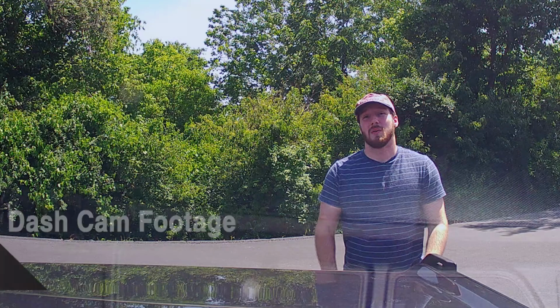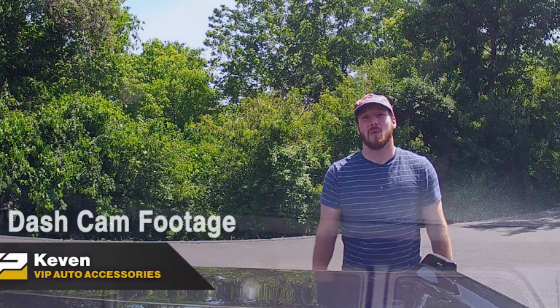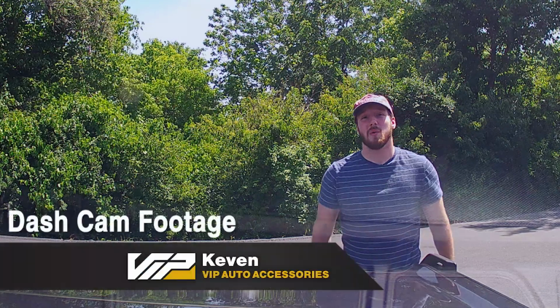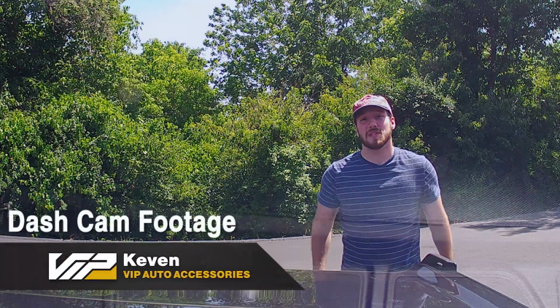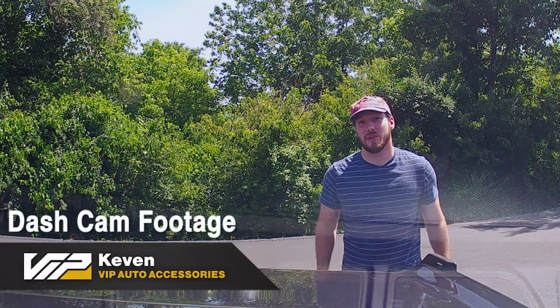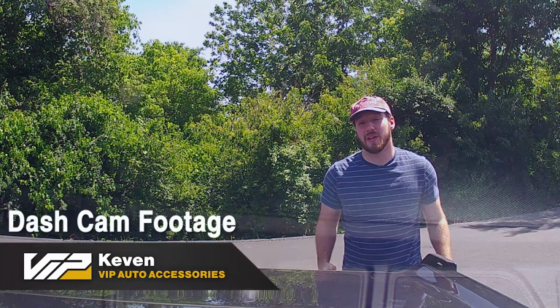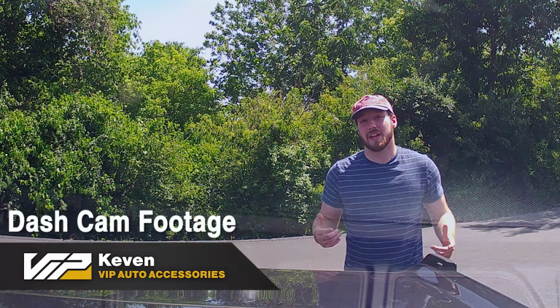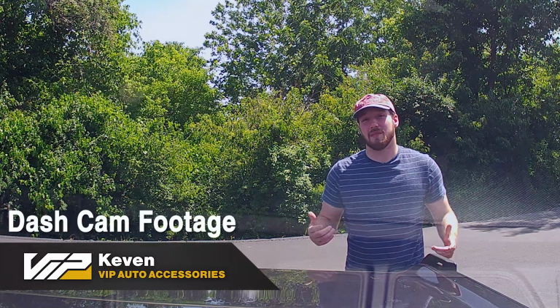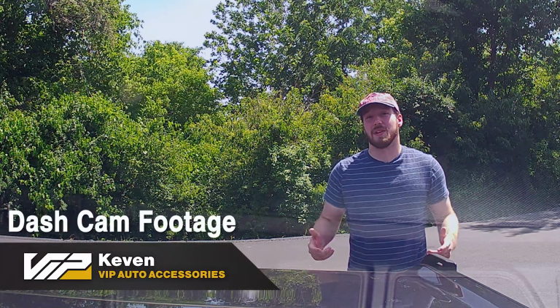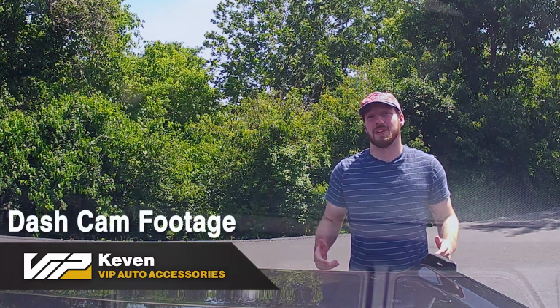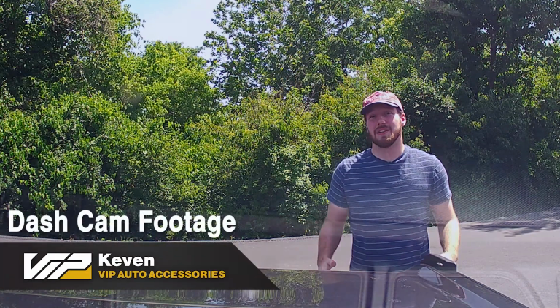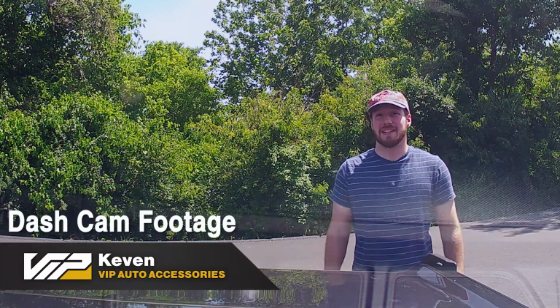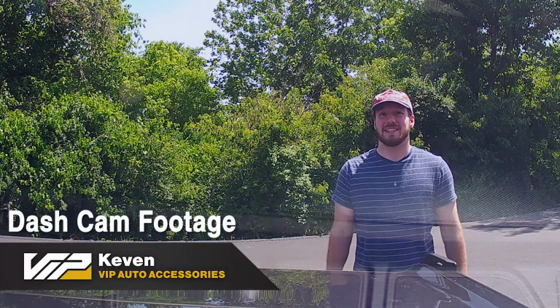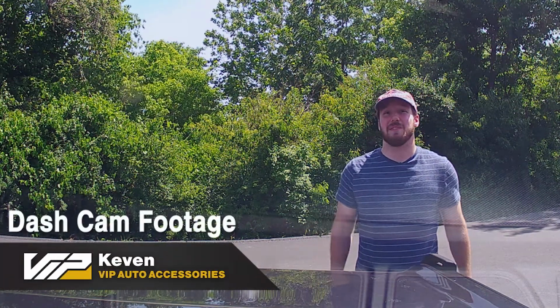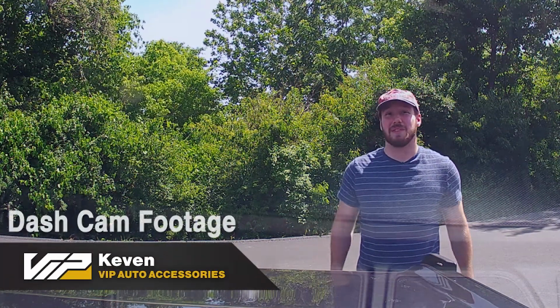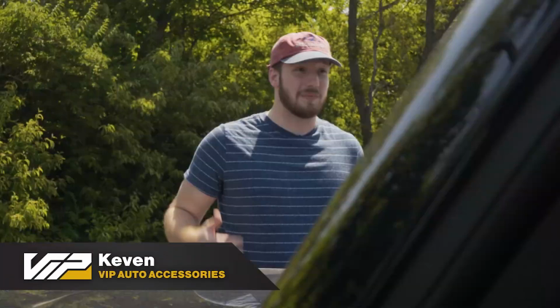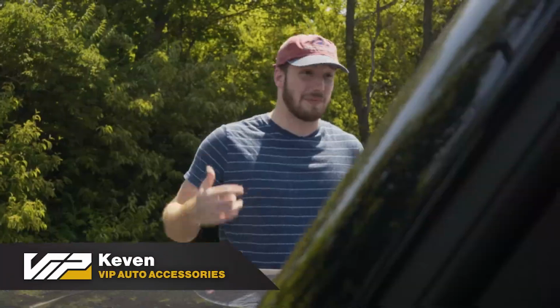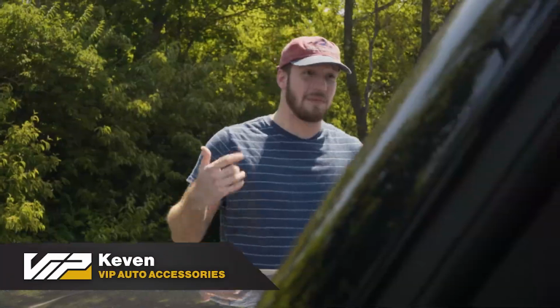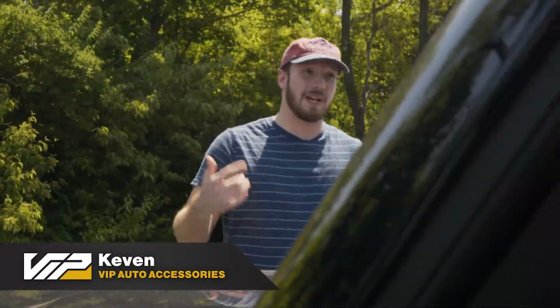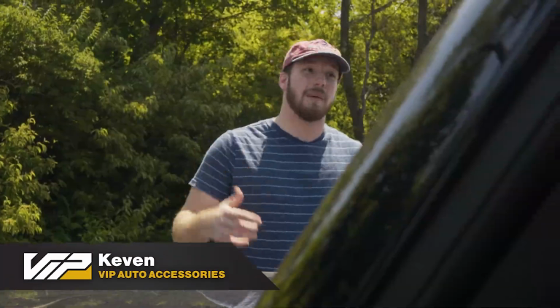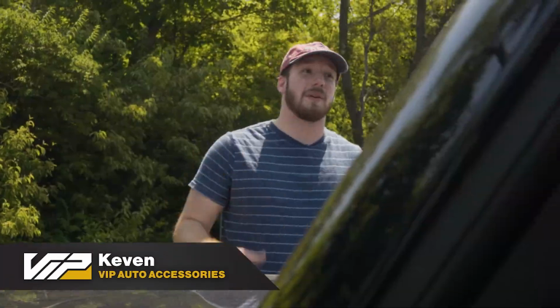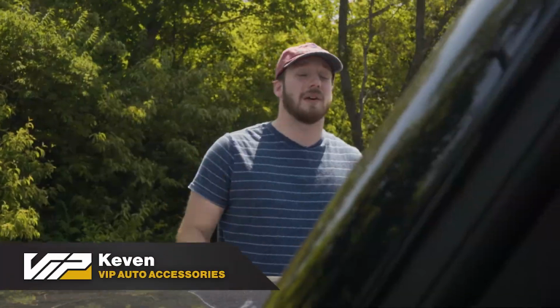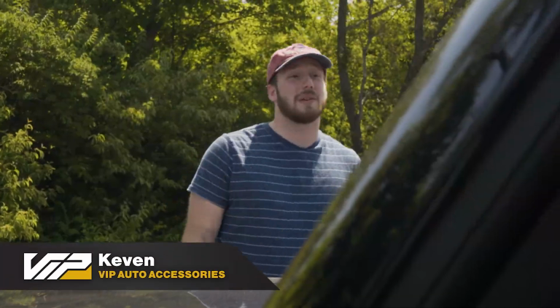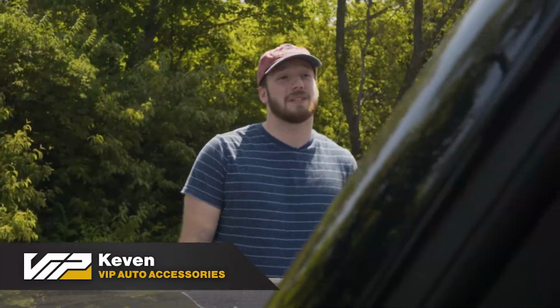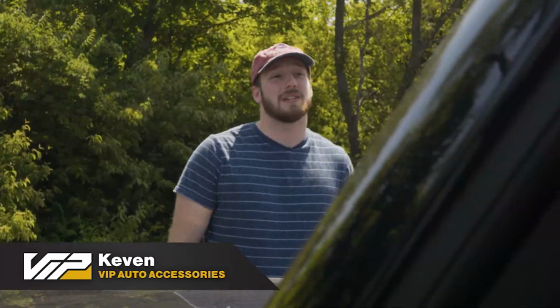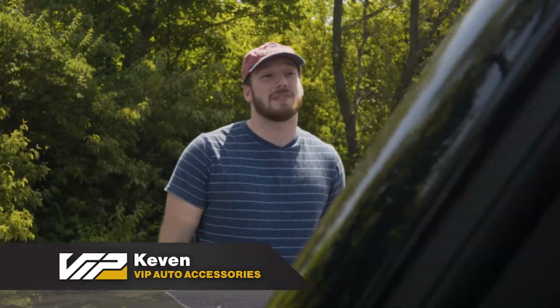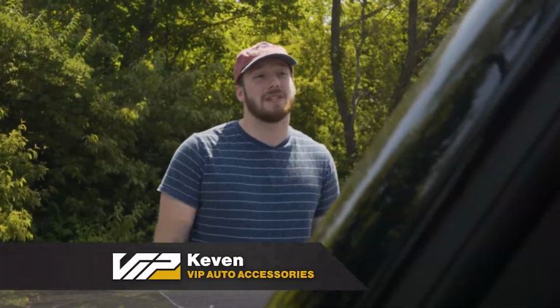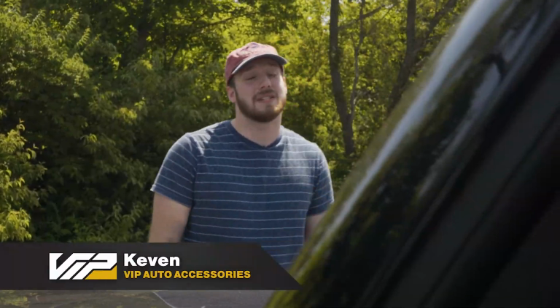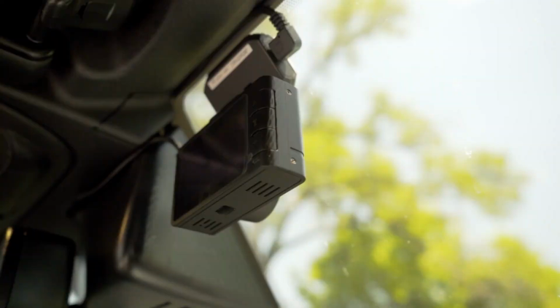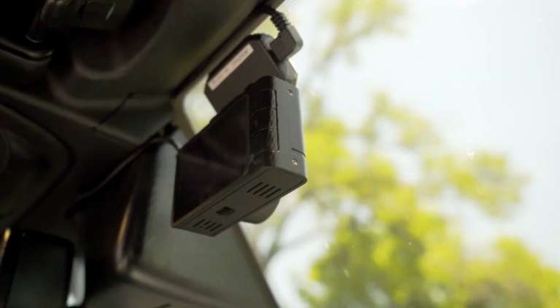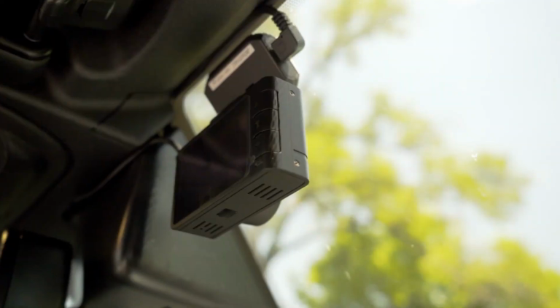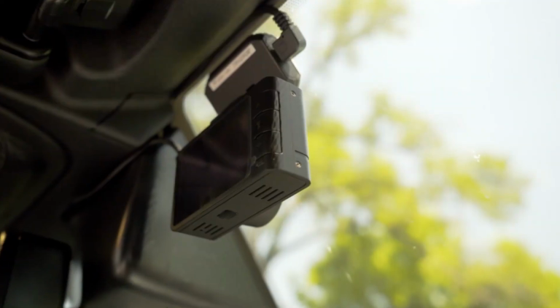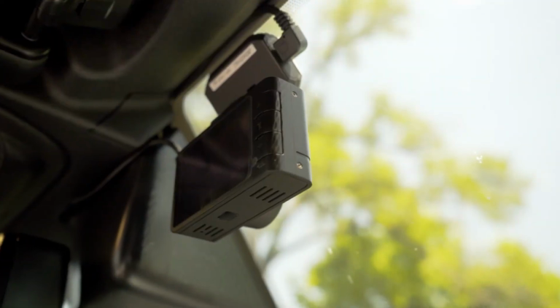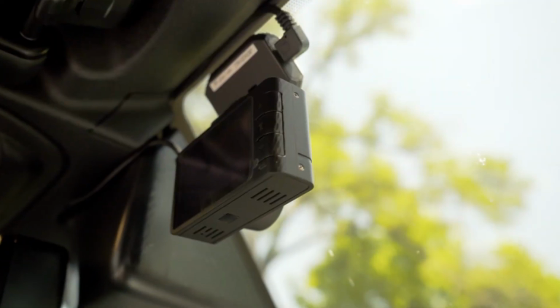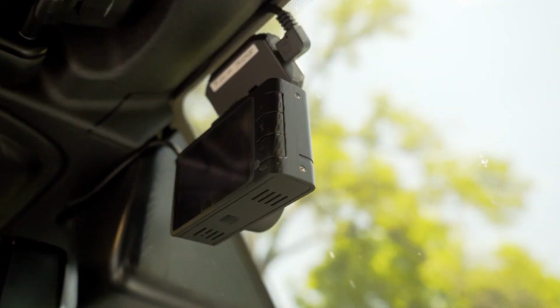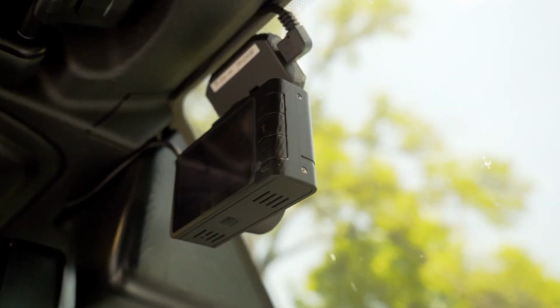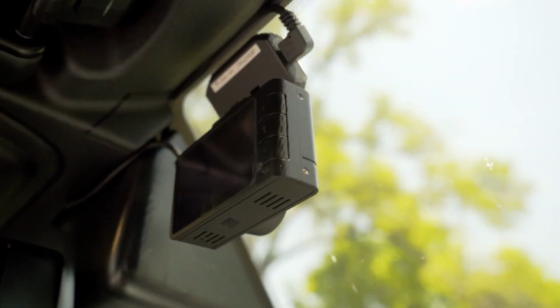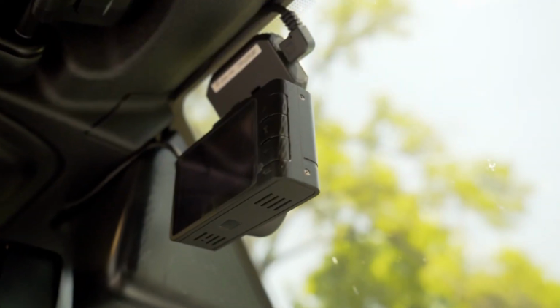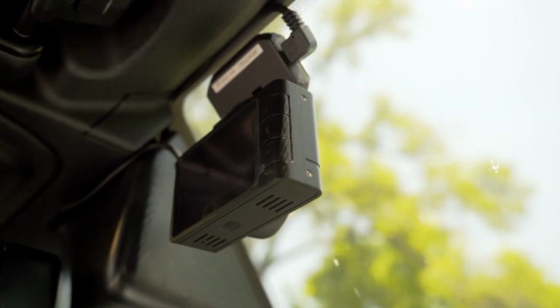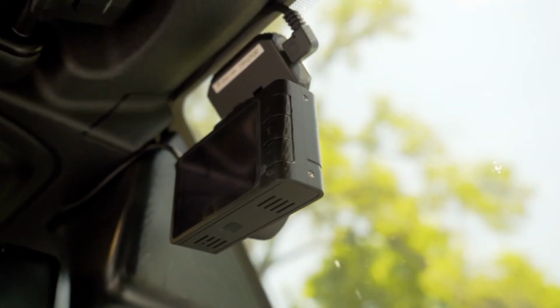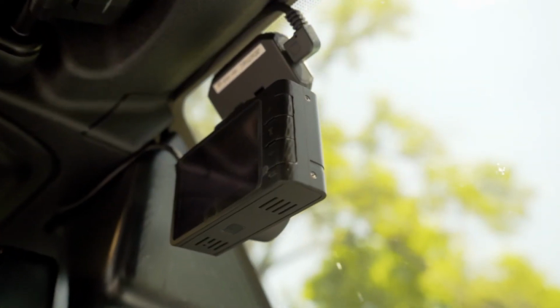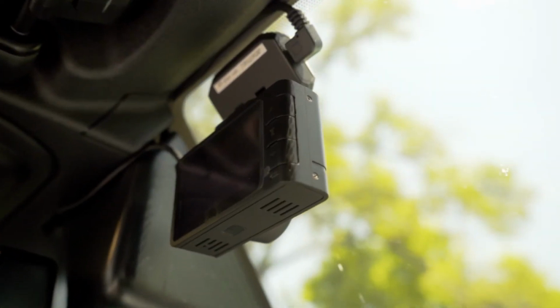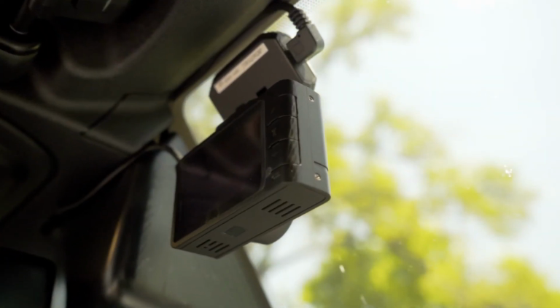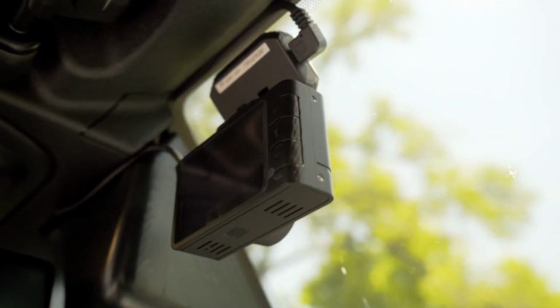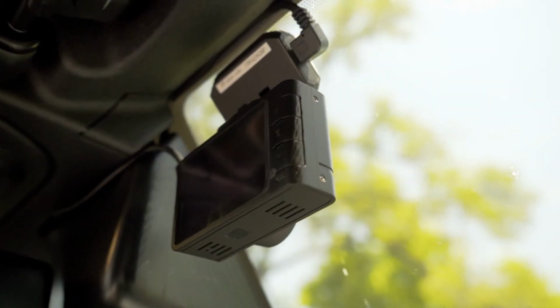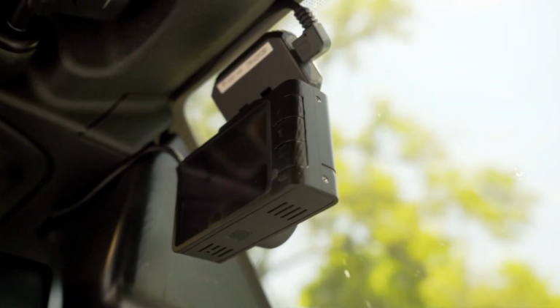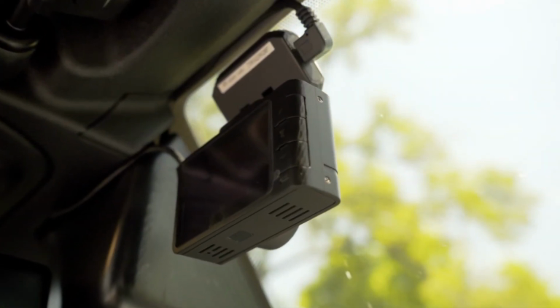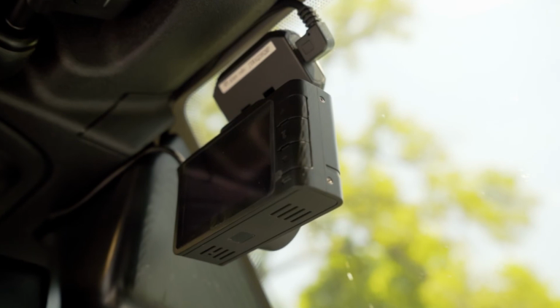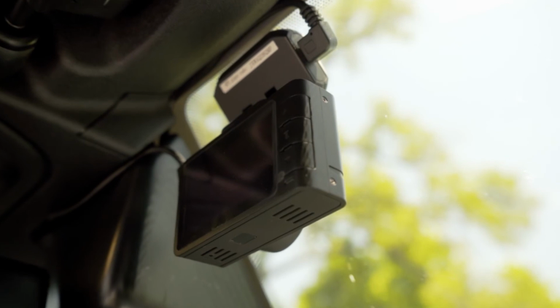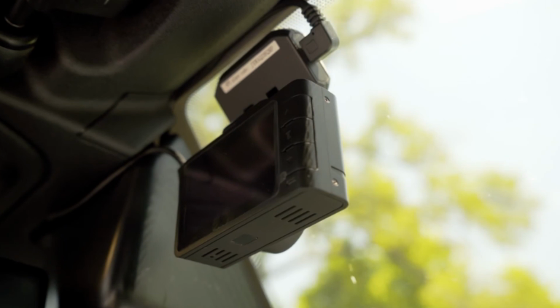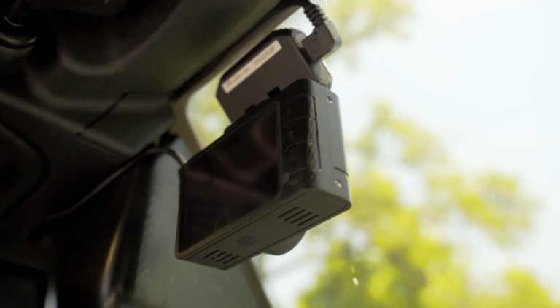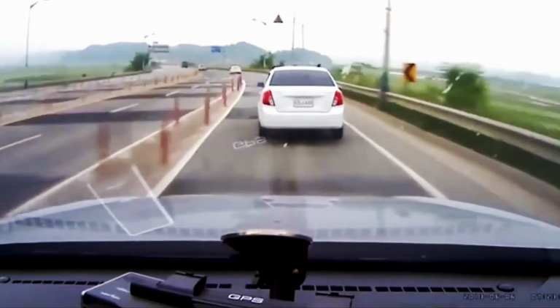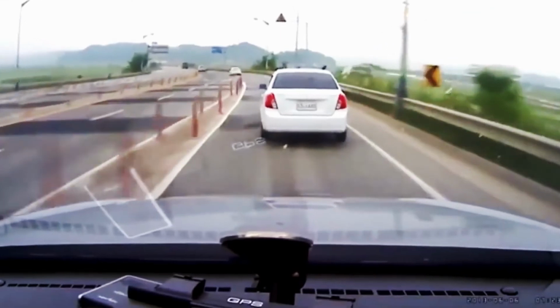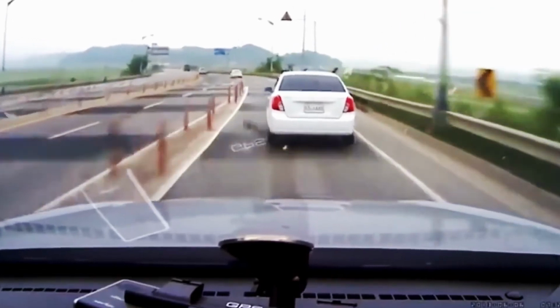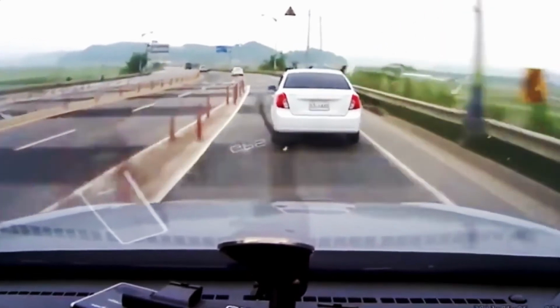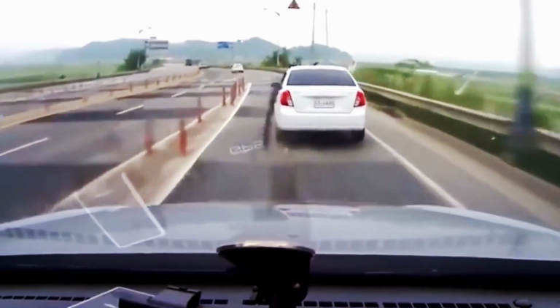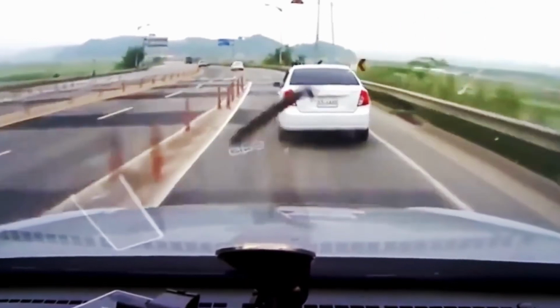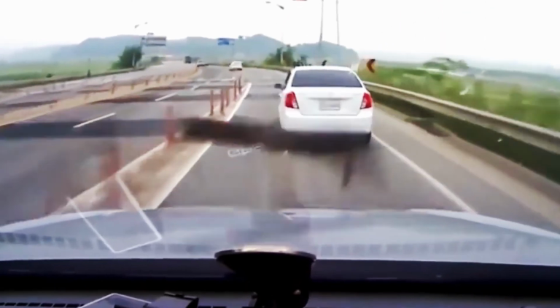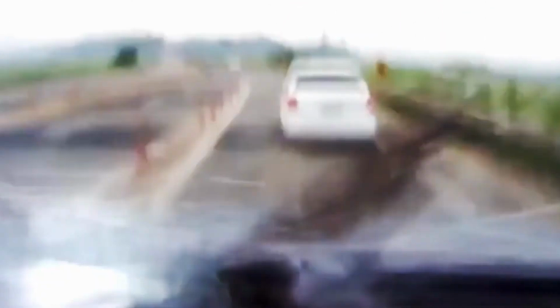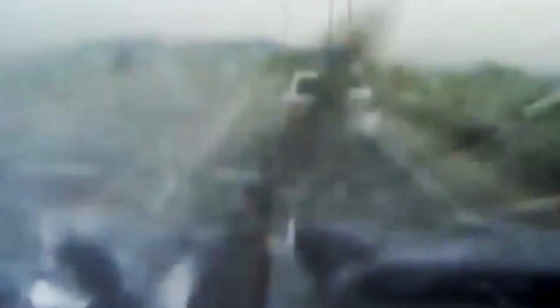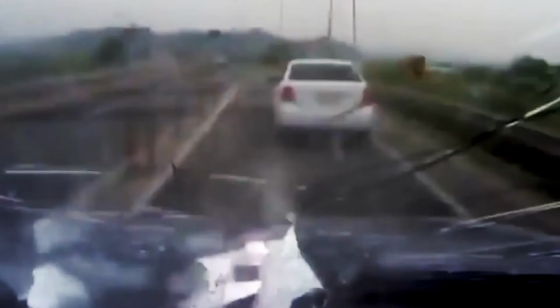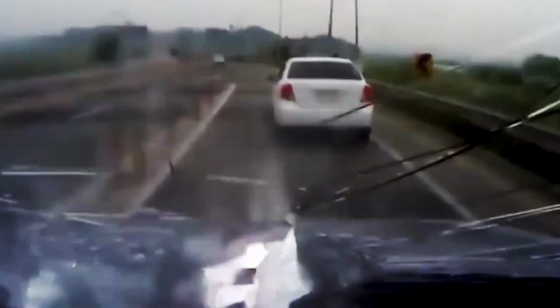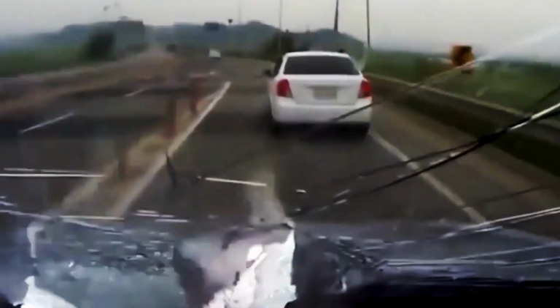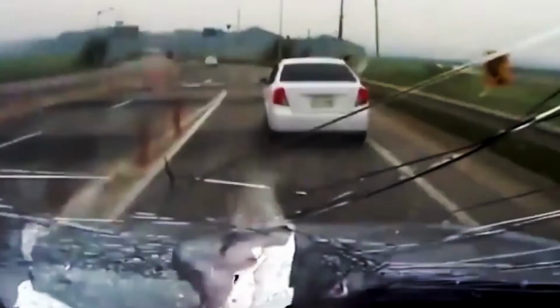What's going on everyone? It's Kevin from VIP Auto Accessories. Today we're talking about our dash cam package and why we think it's a great addition to your vehicle.